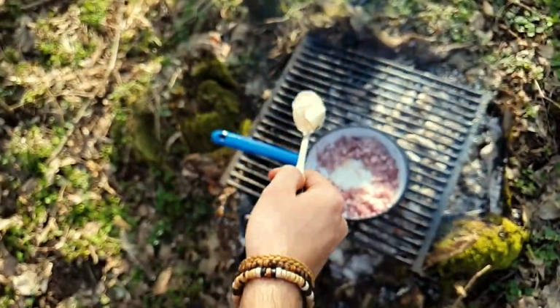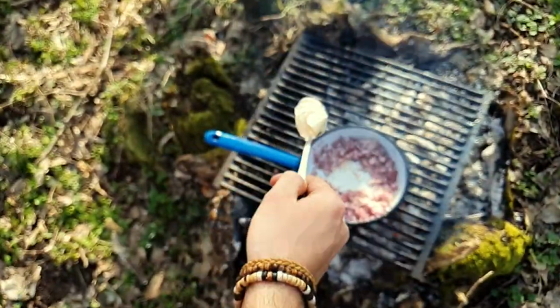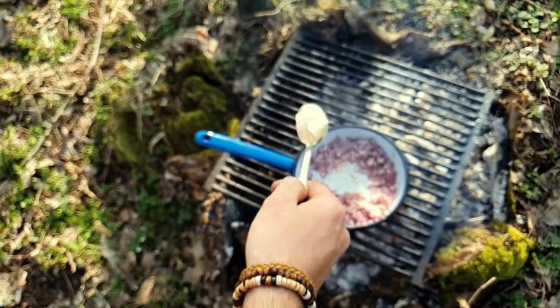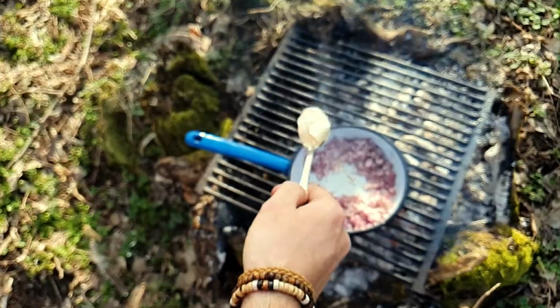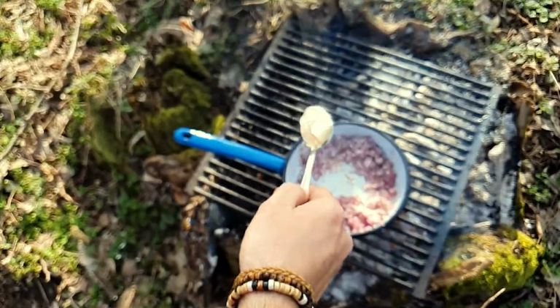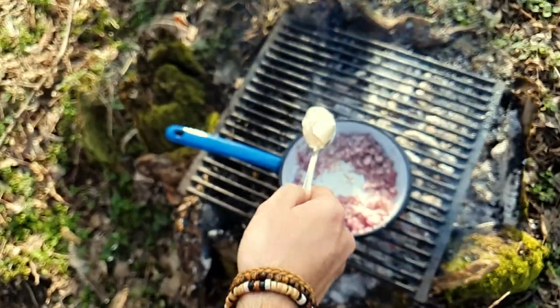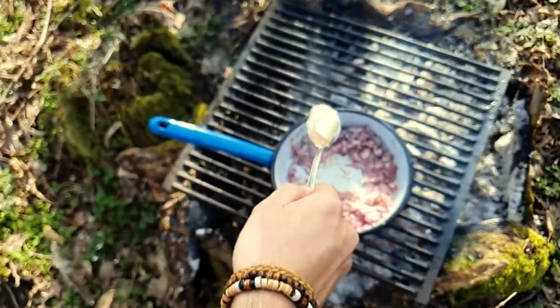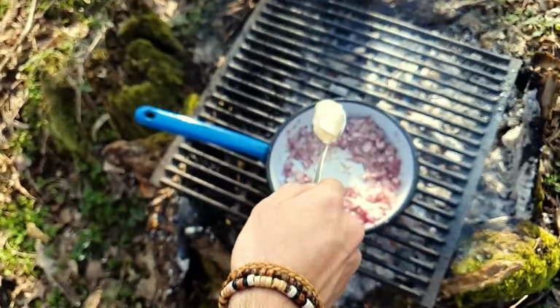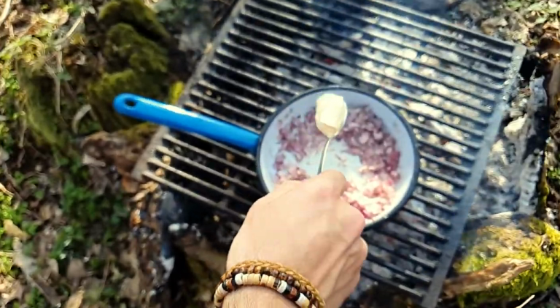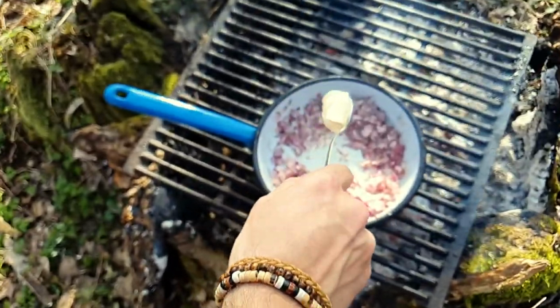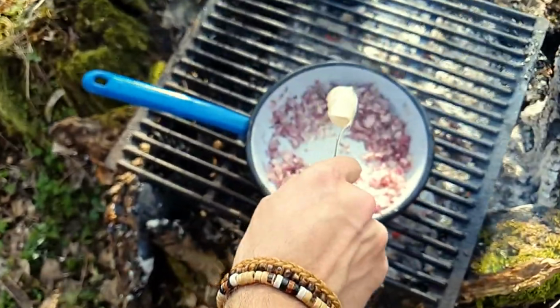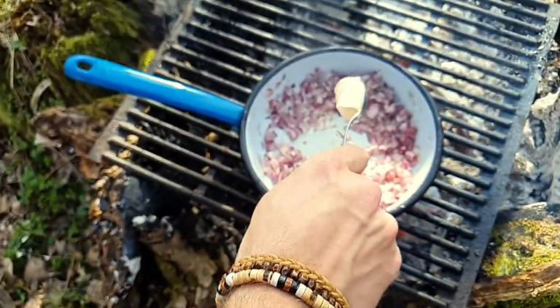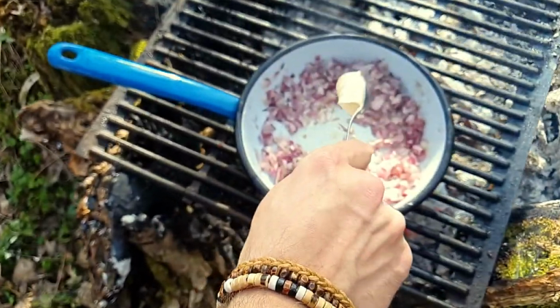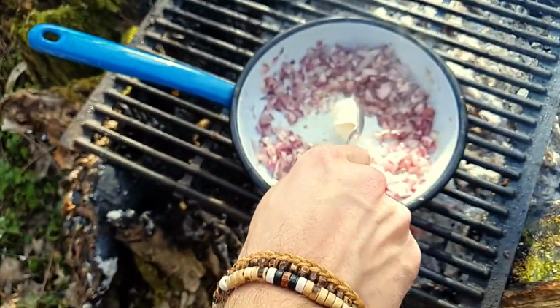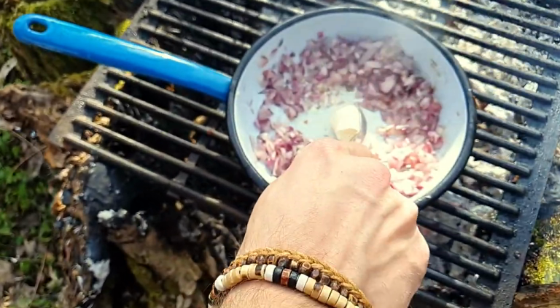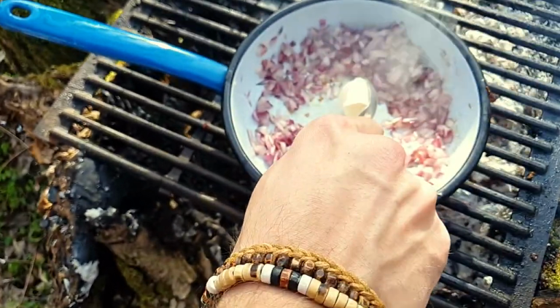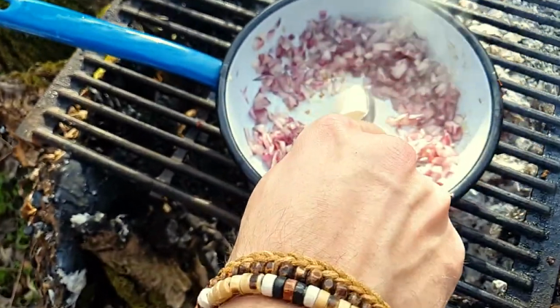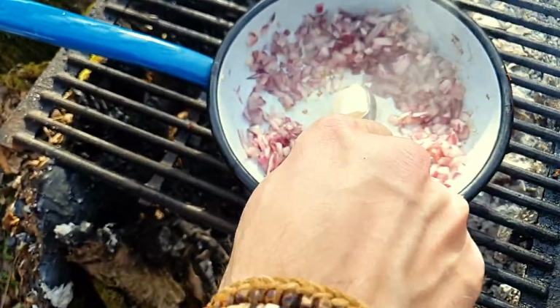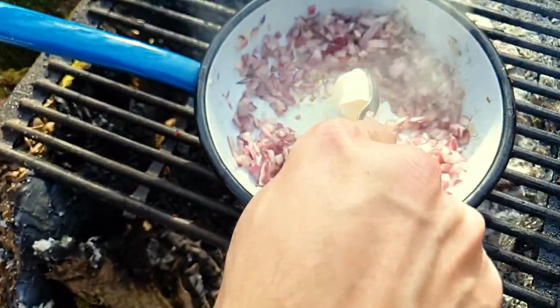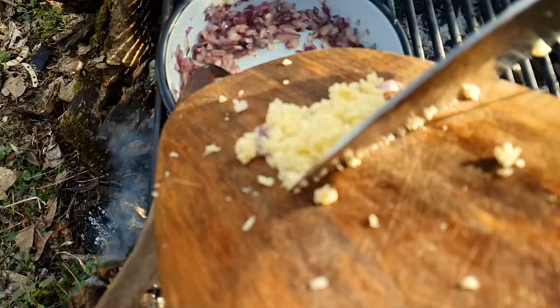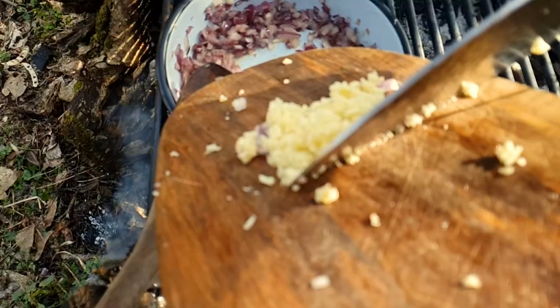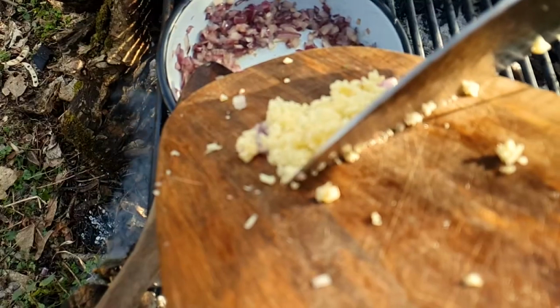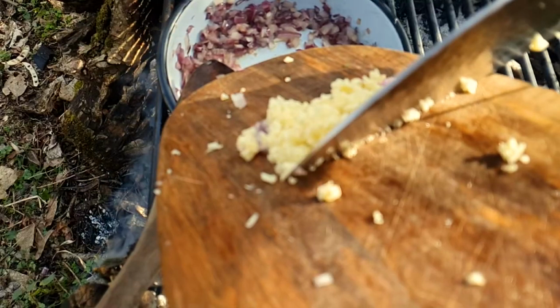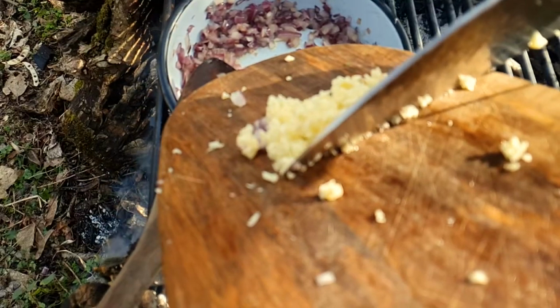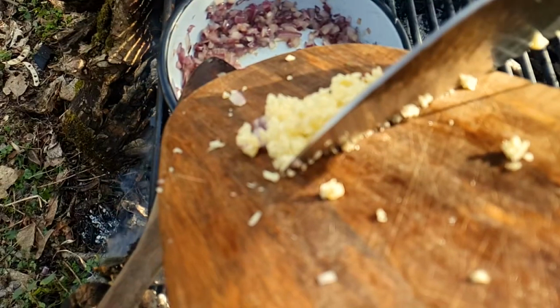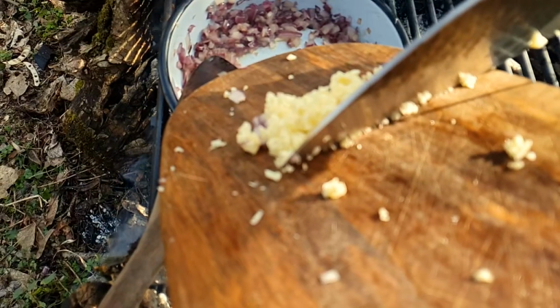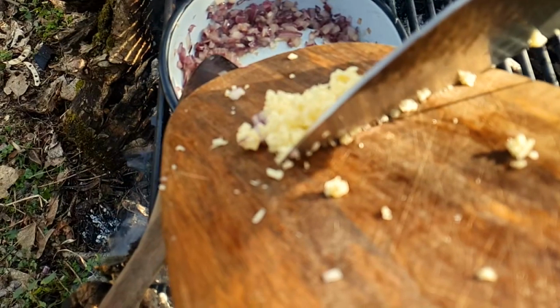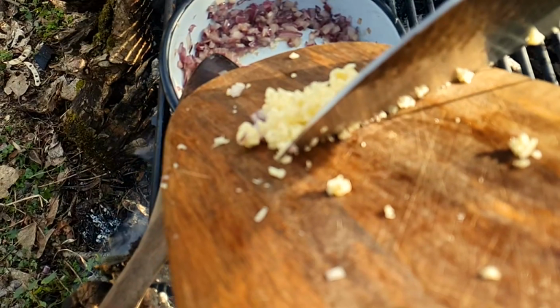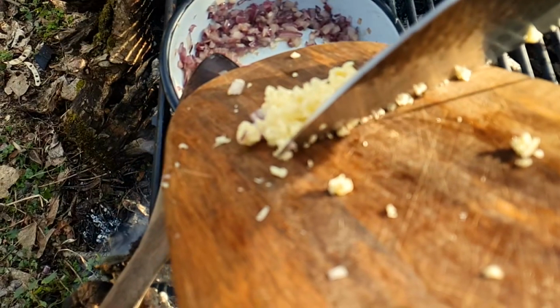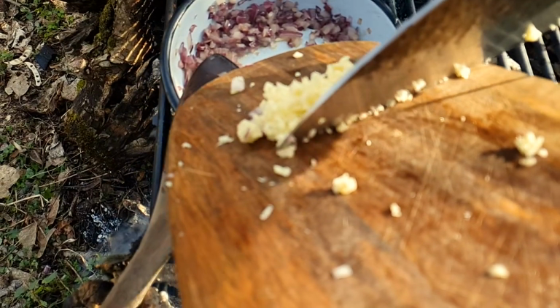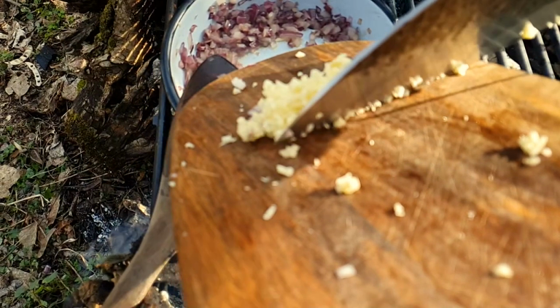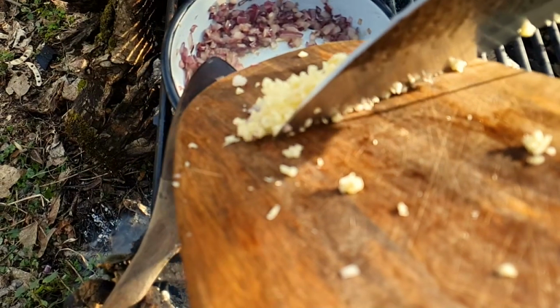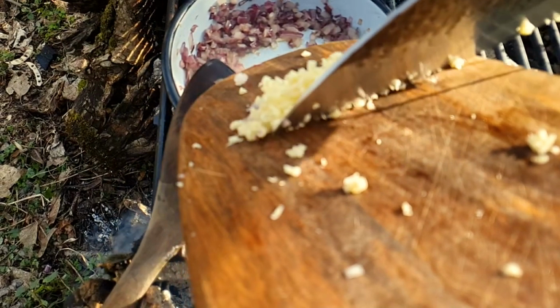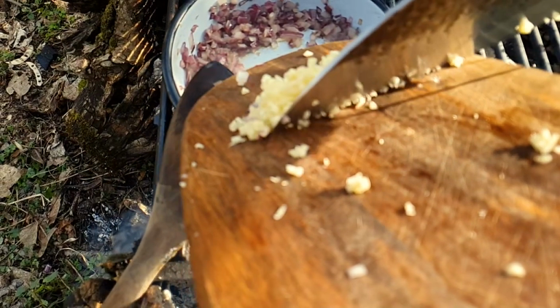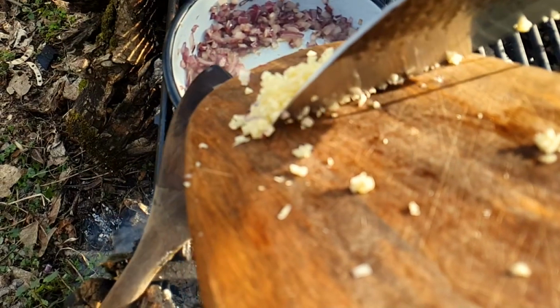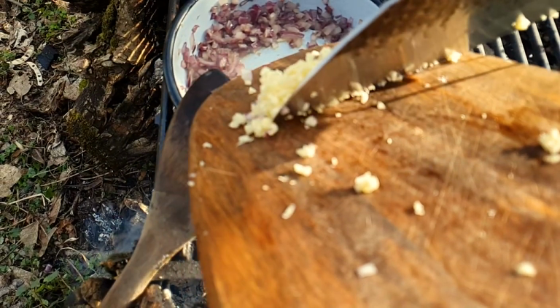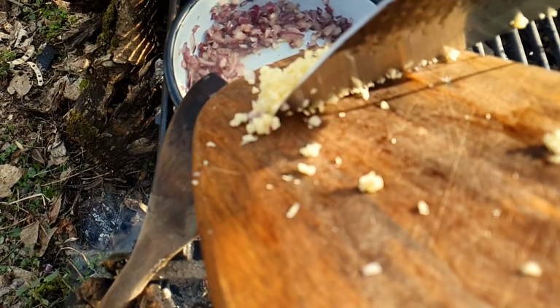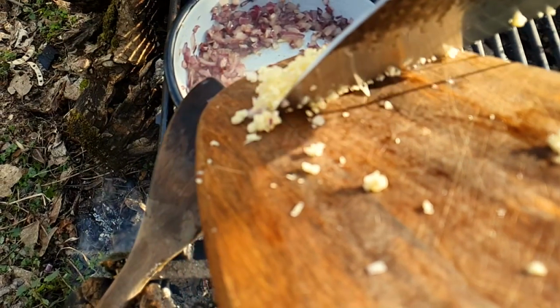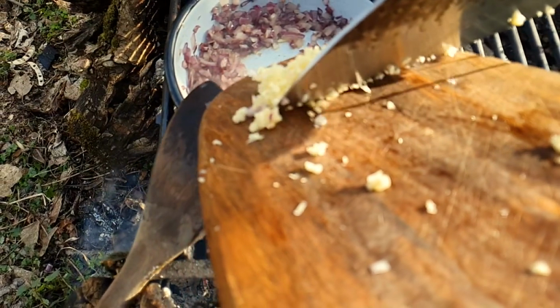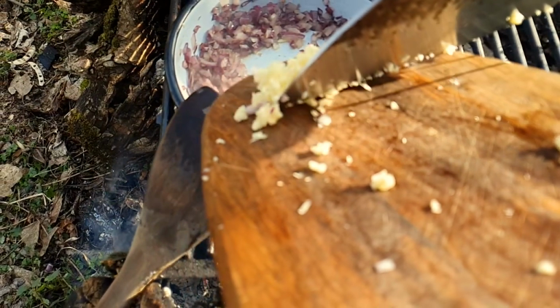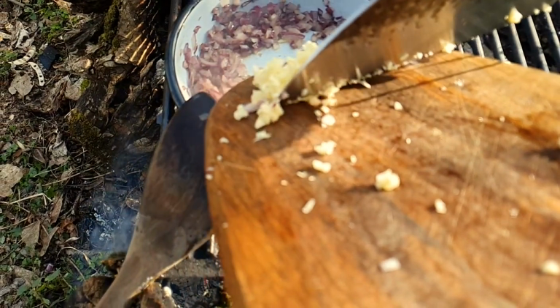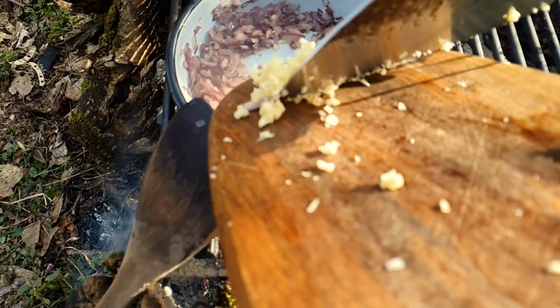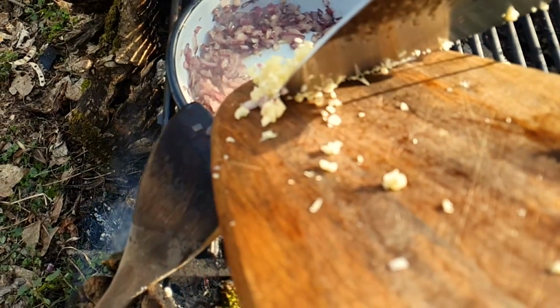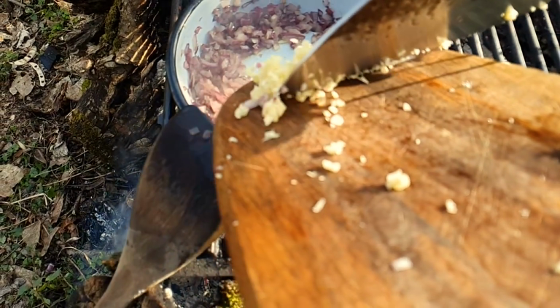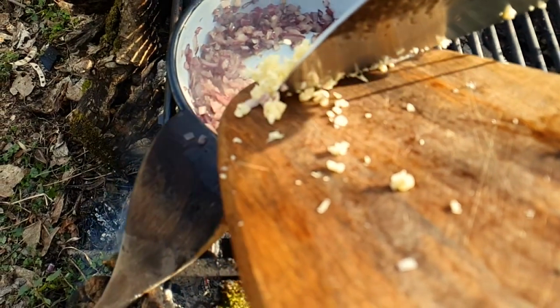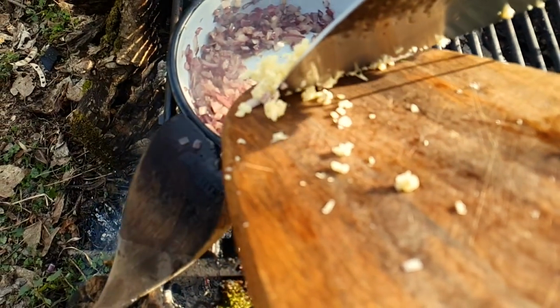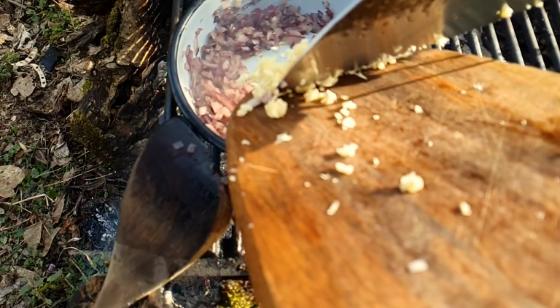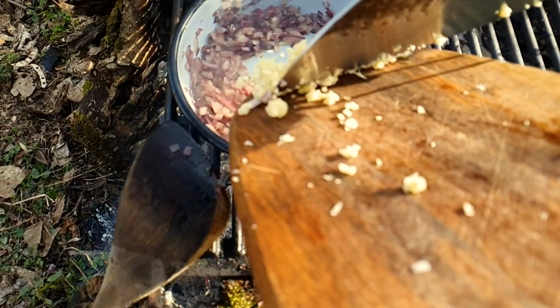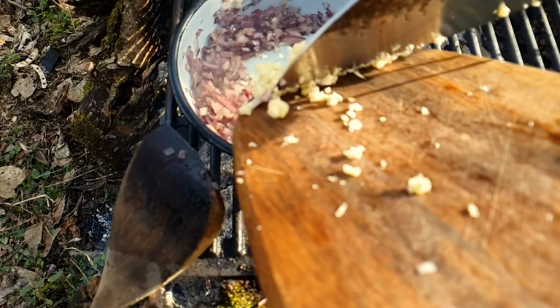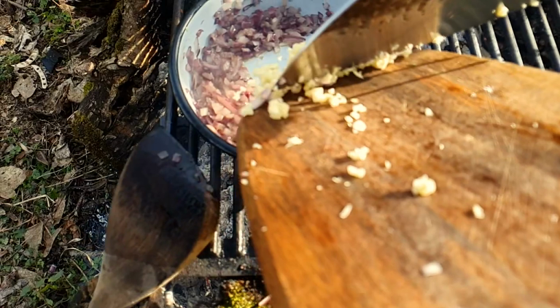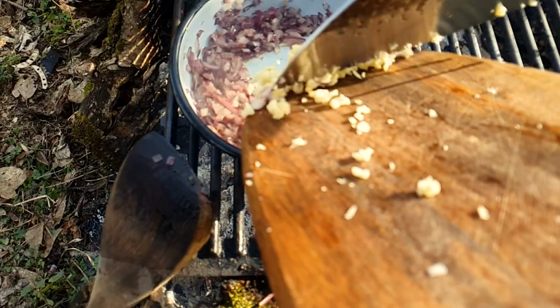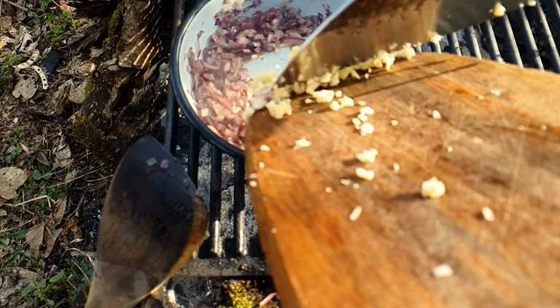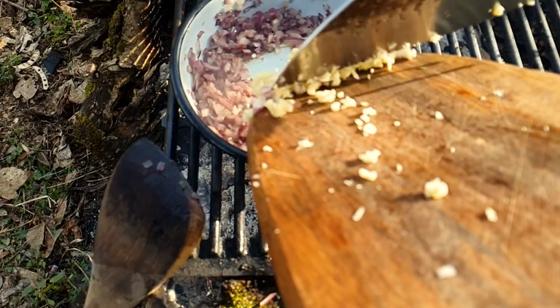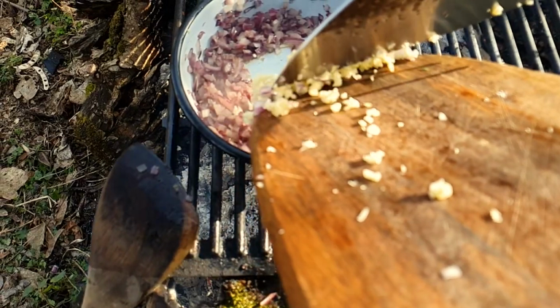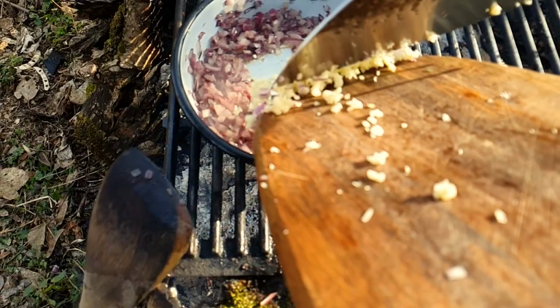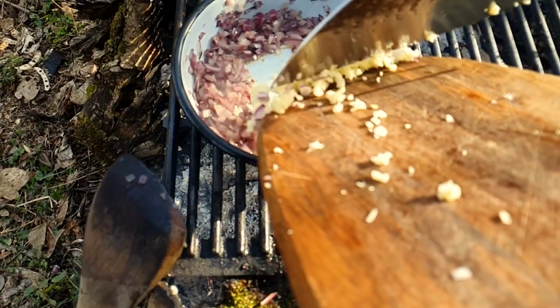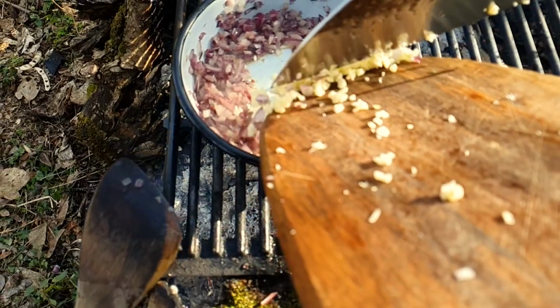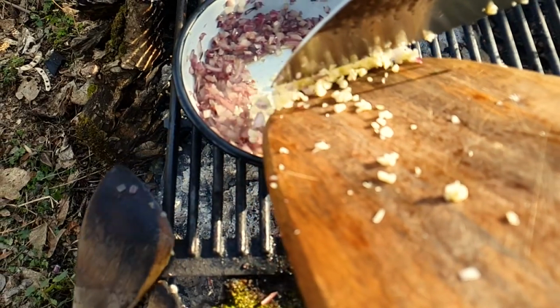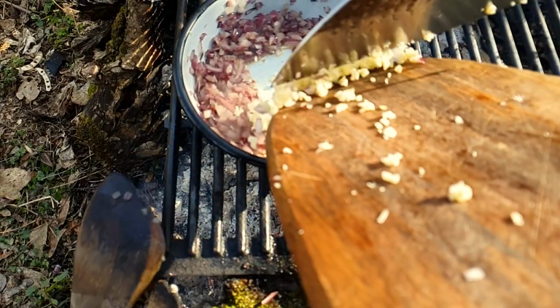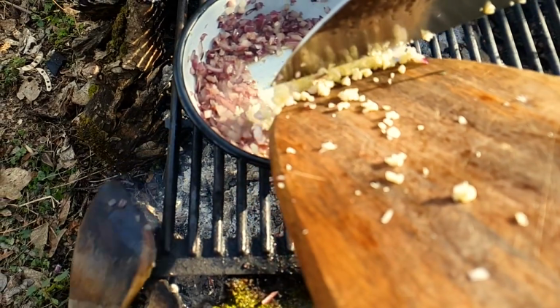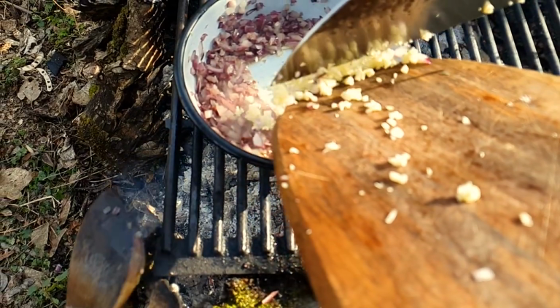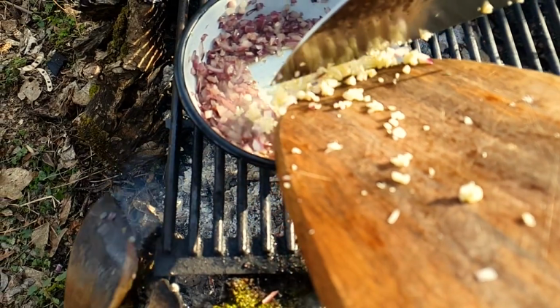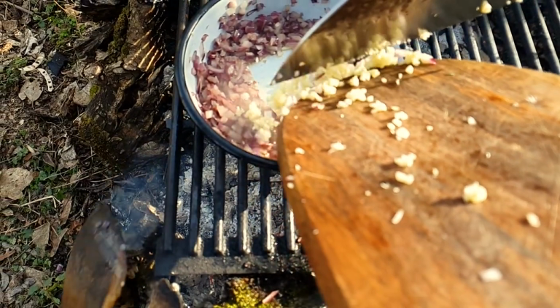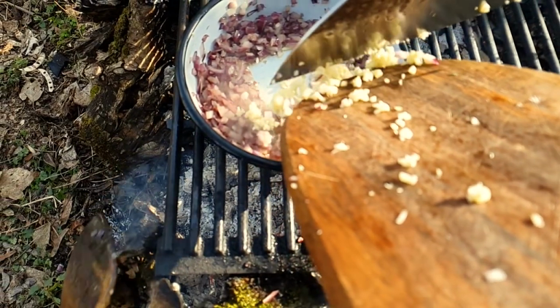Add a knob of butter. When the butter melts, add in the diced garlic.